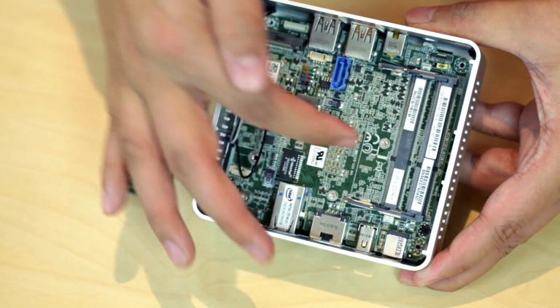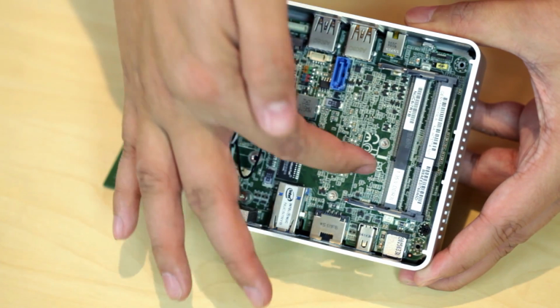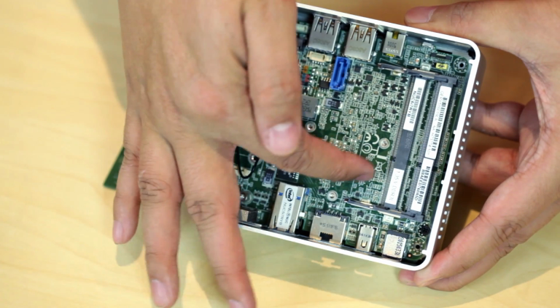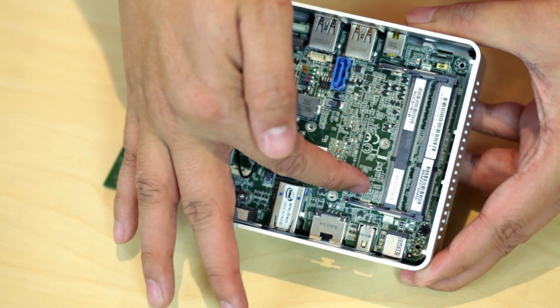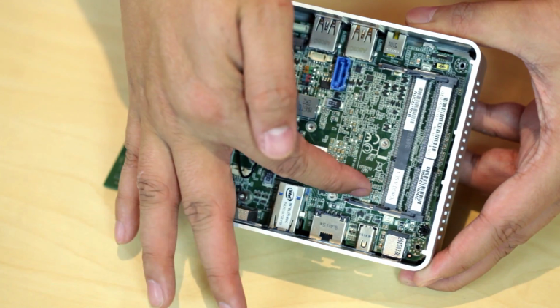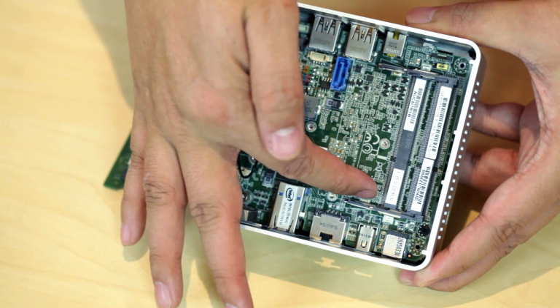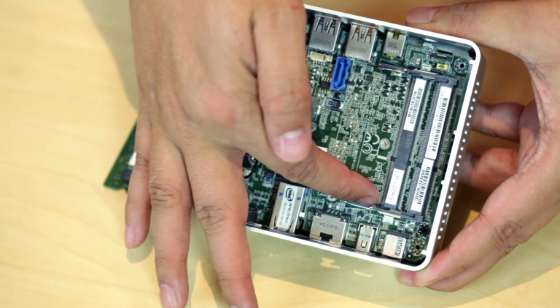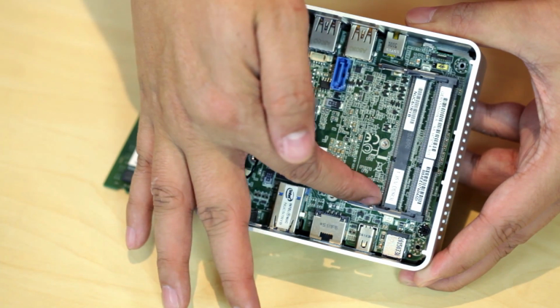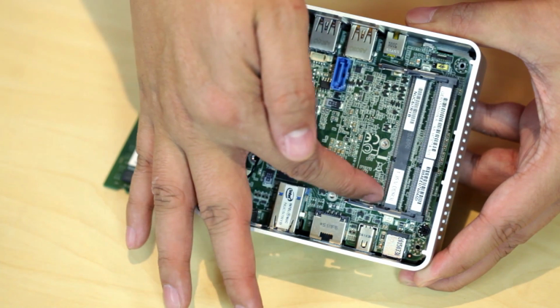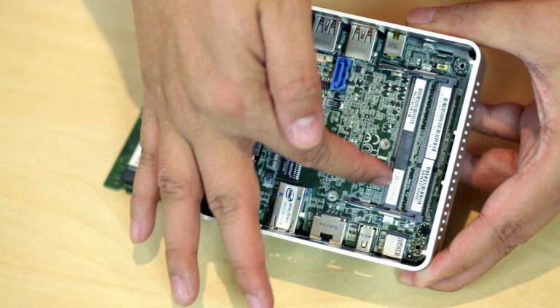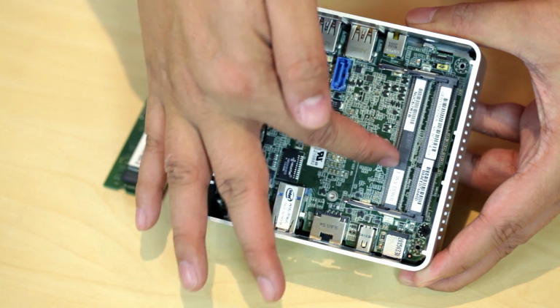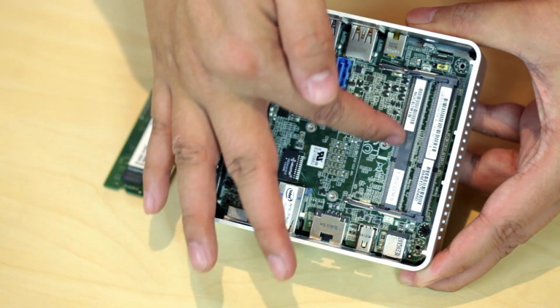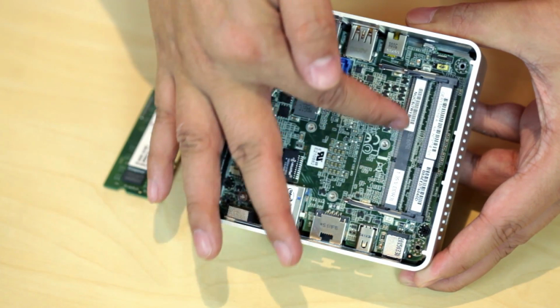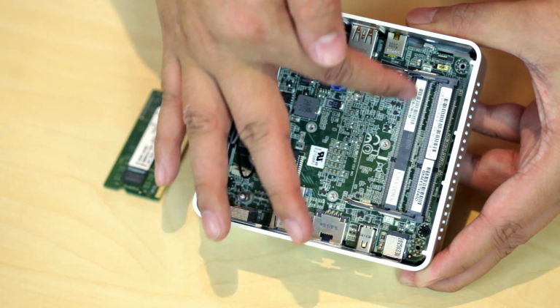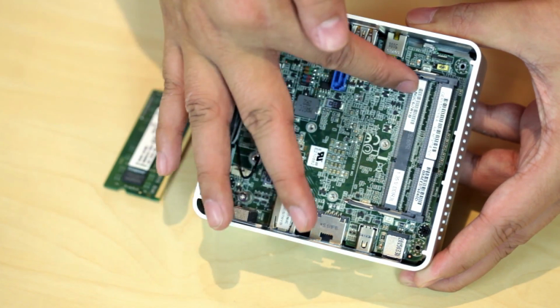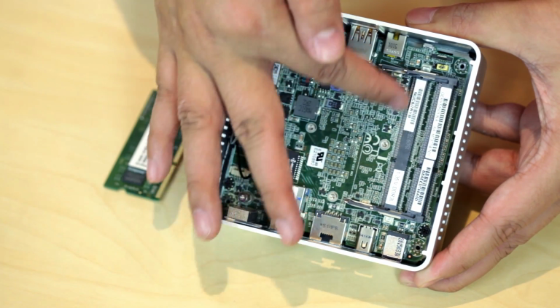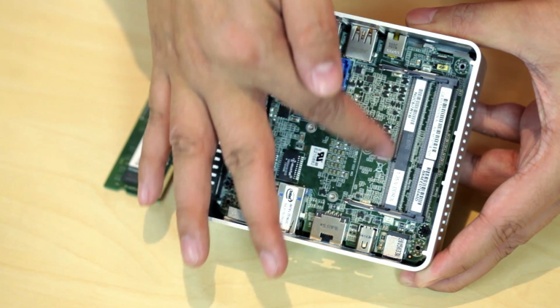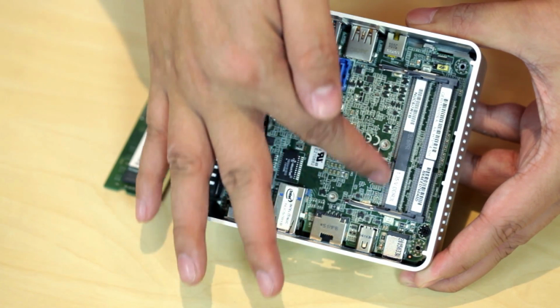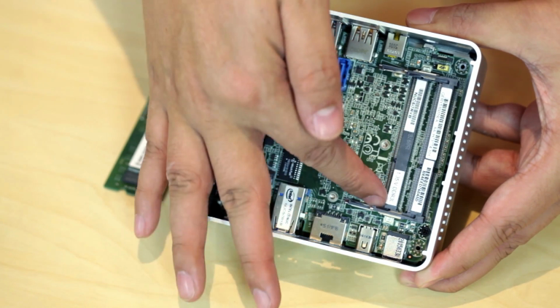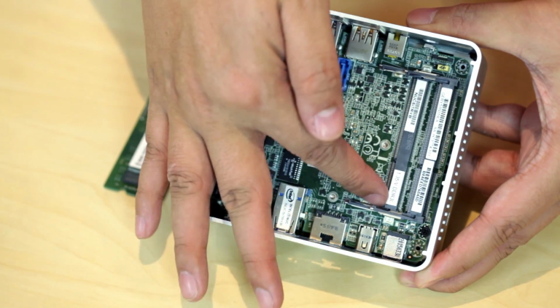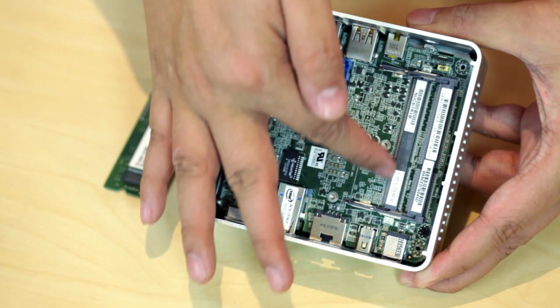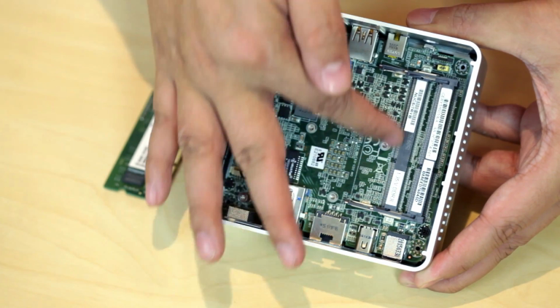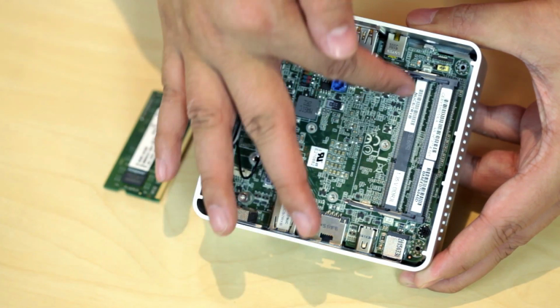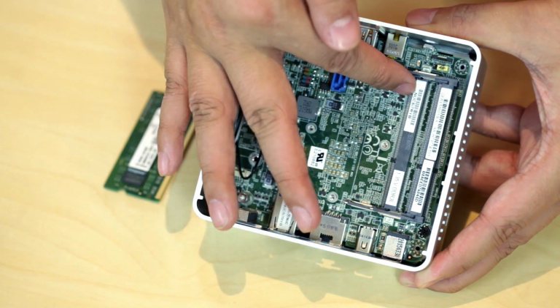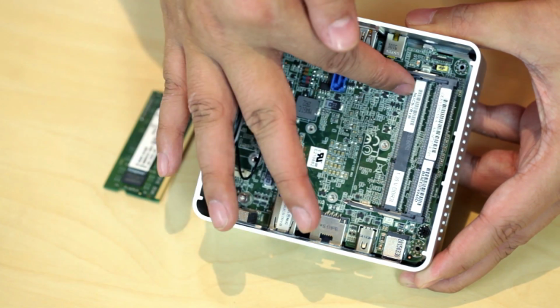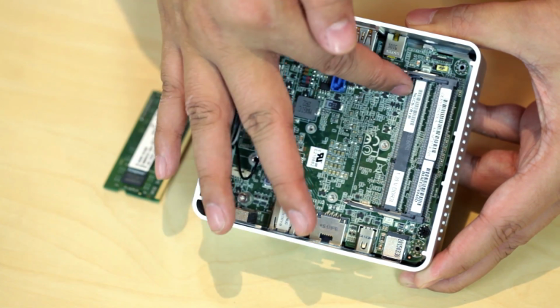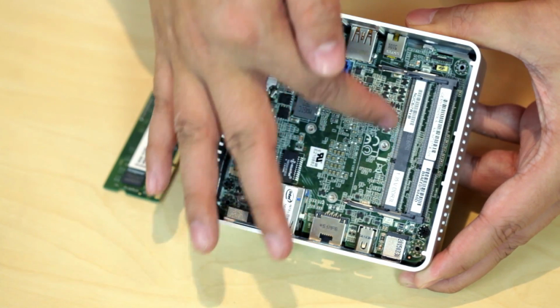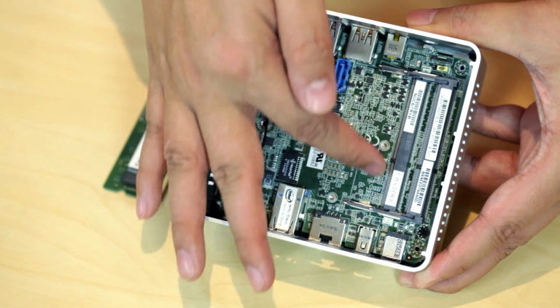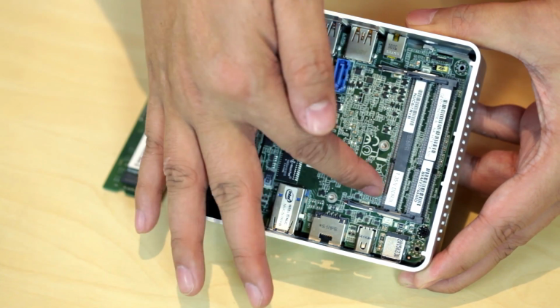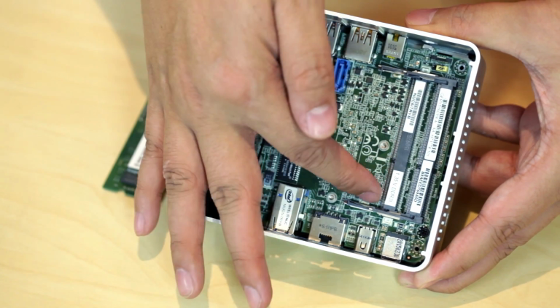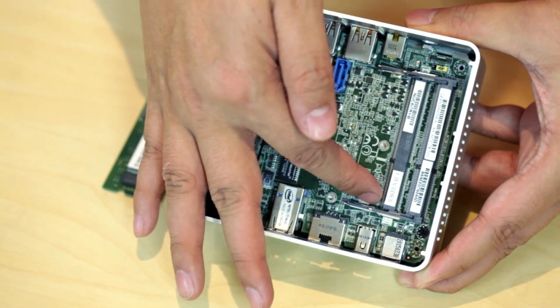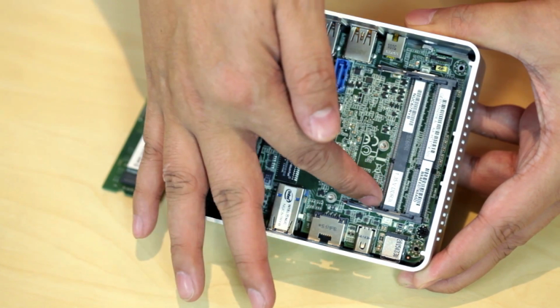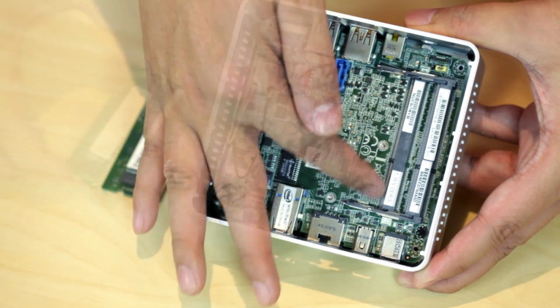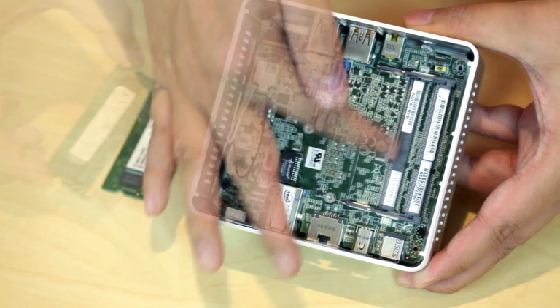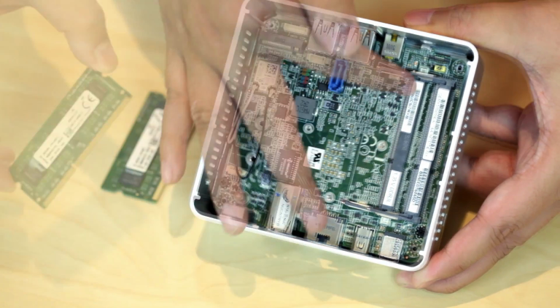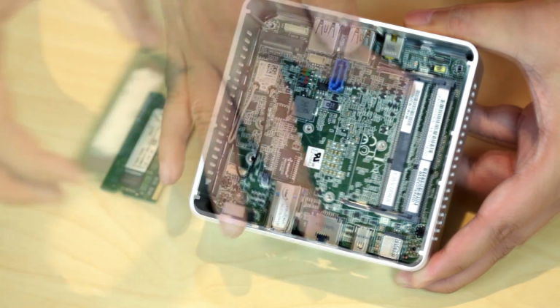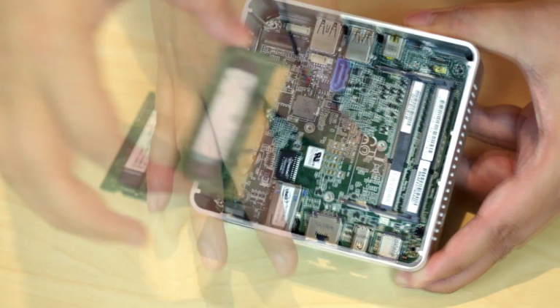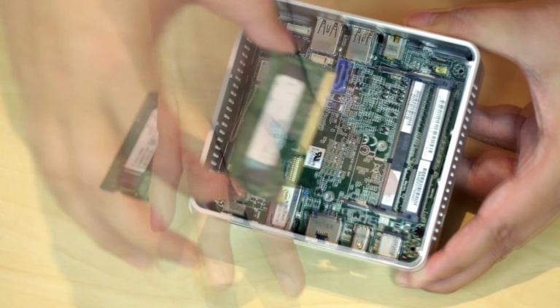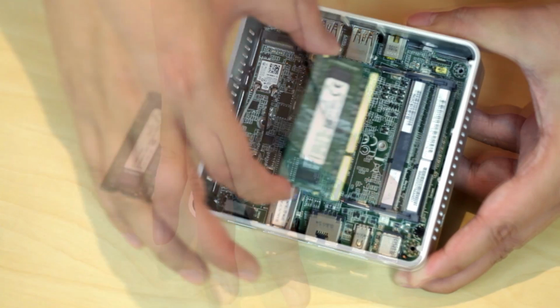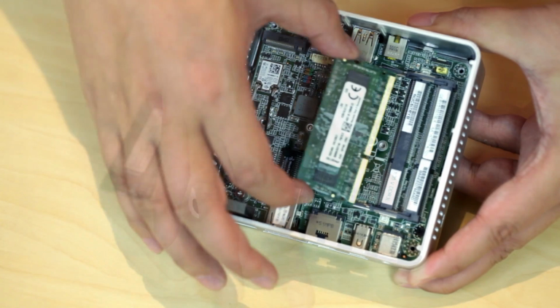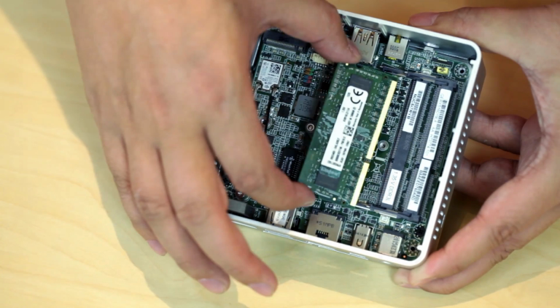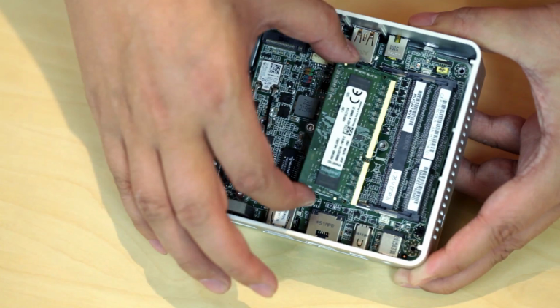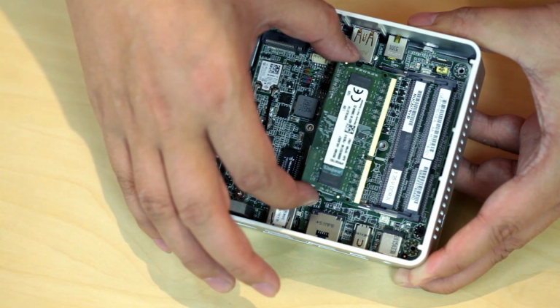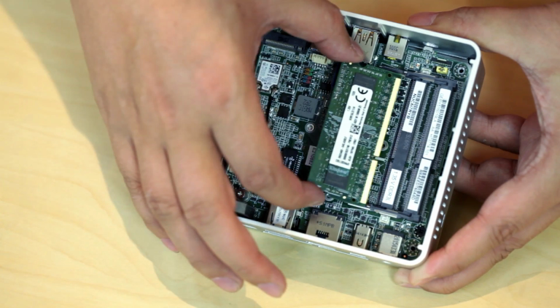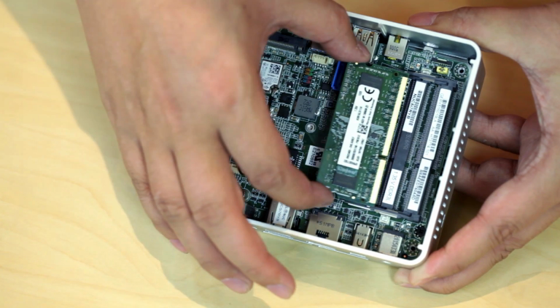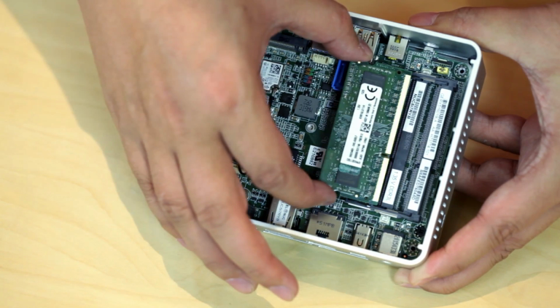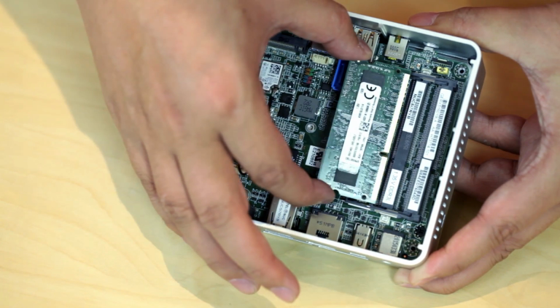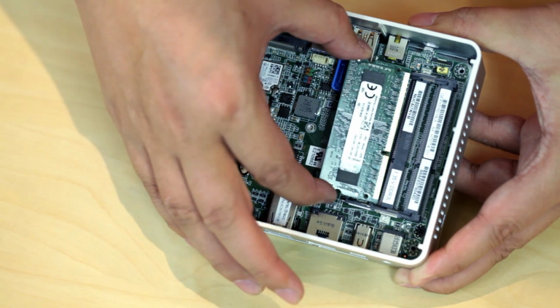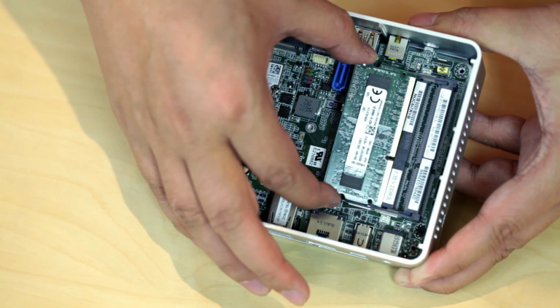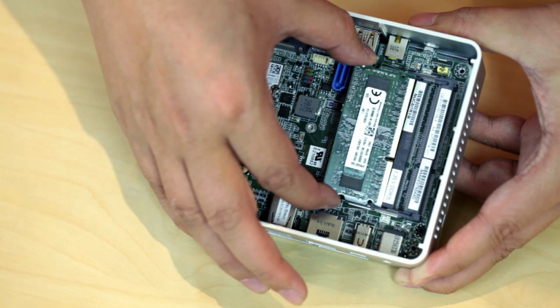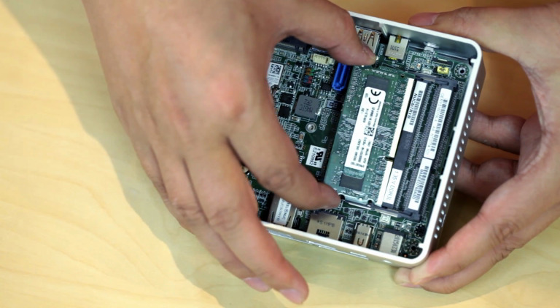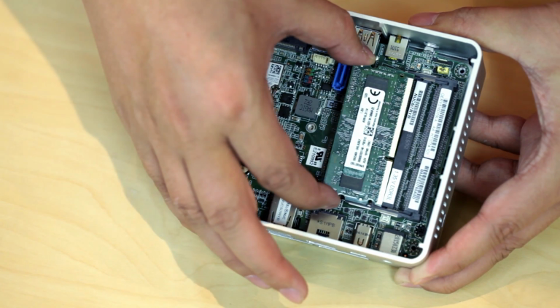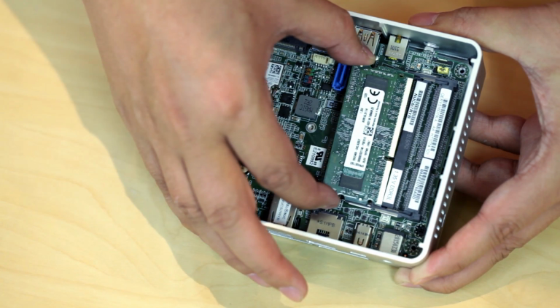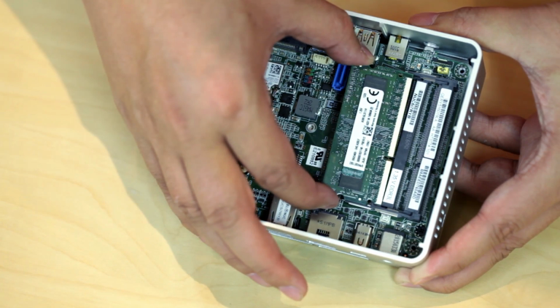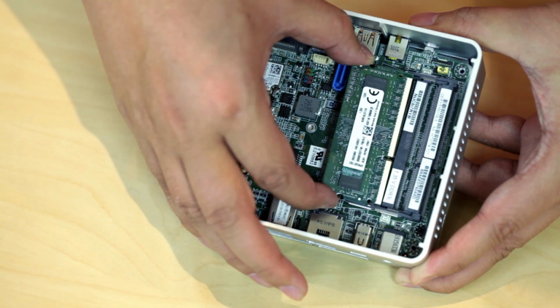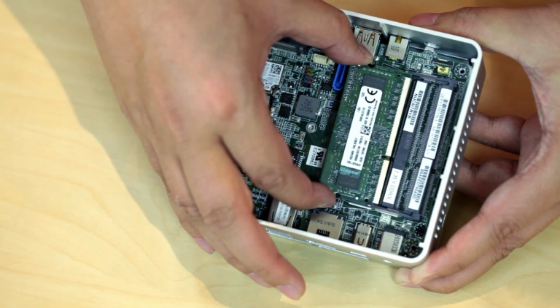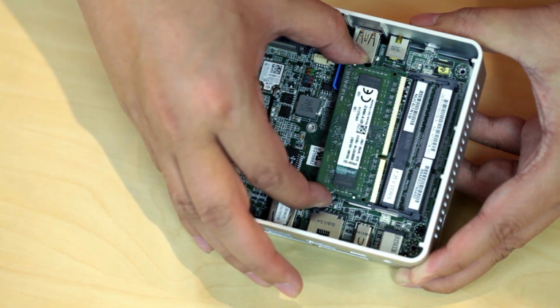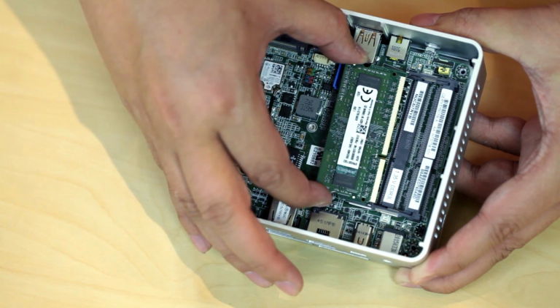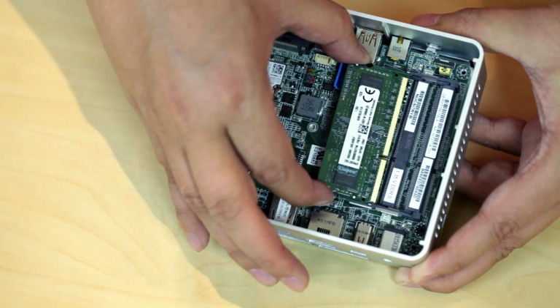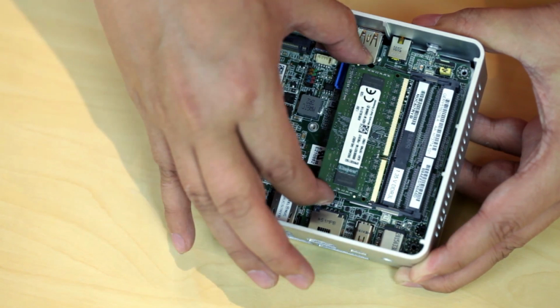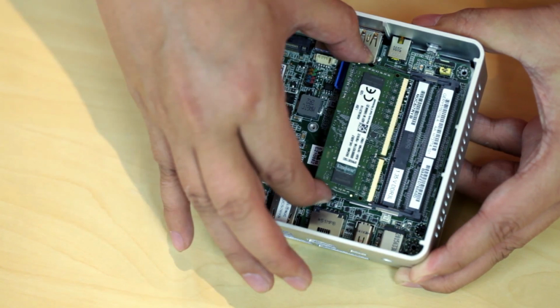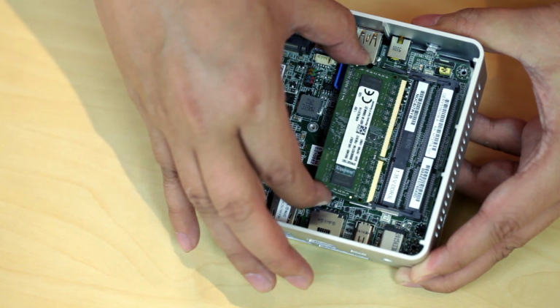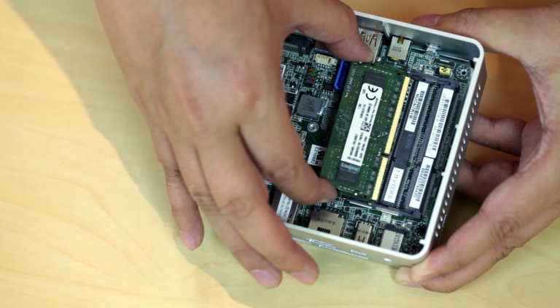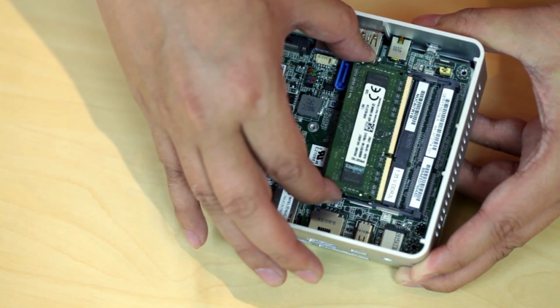When installing the RAM, make sure to use the bottom slot first. And once installed, apply a bit of pressure until you hear a slight click.